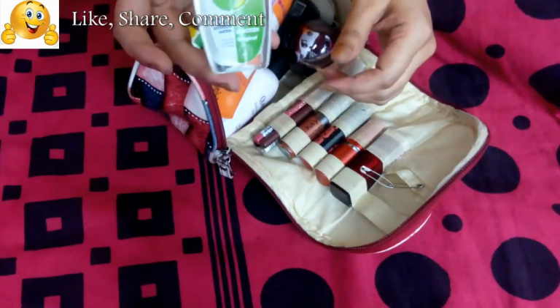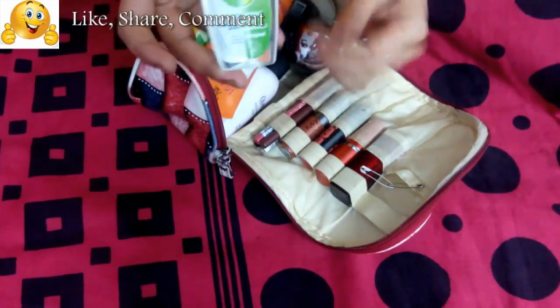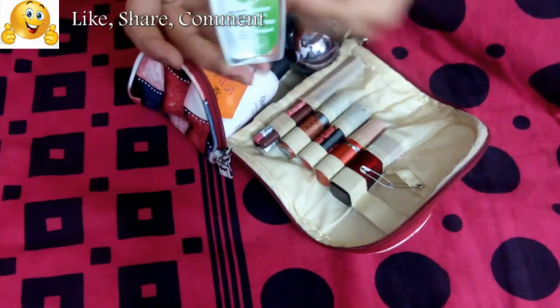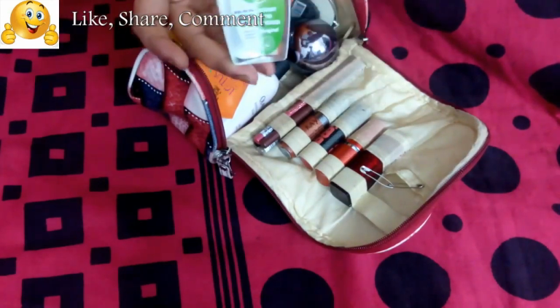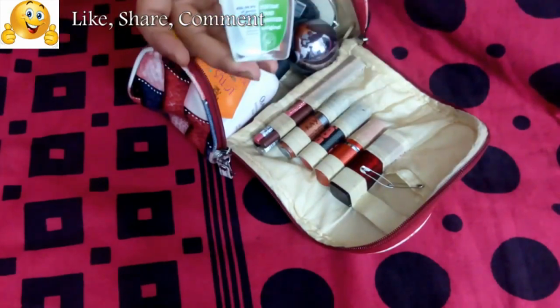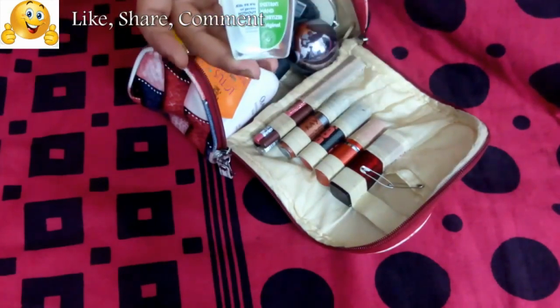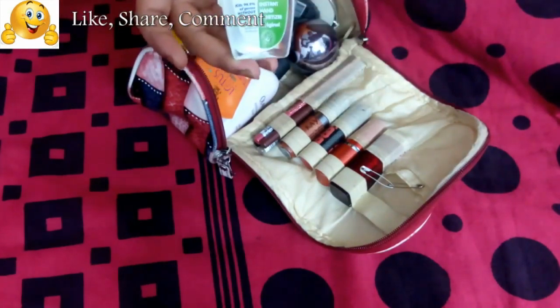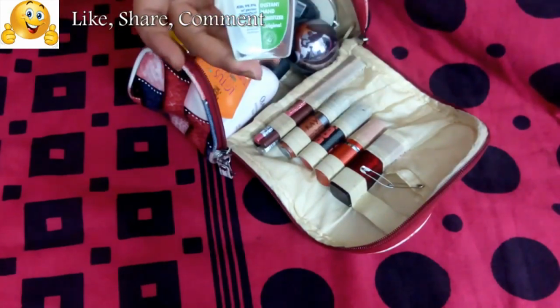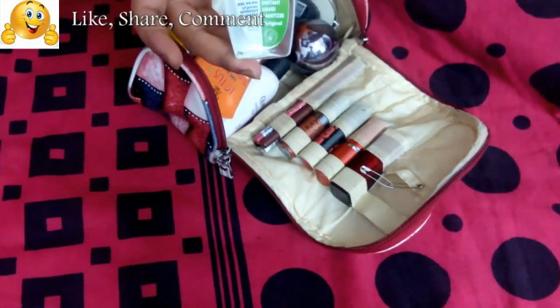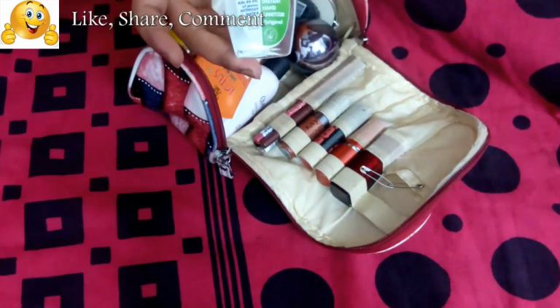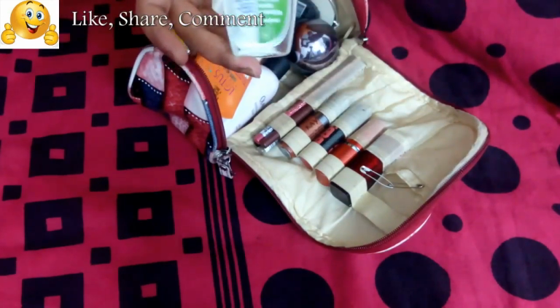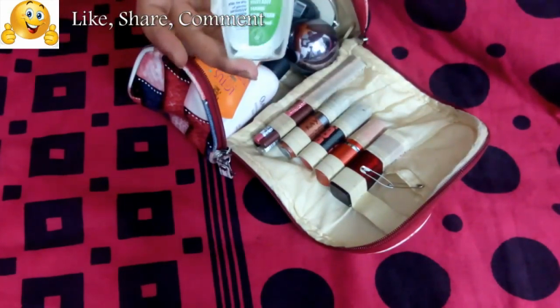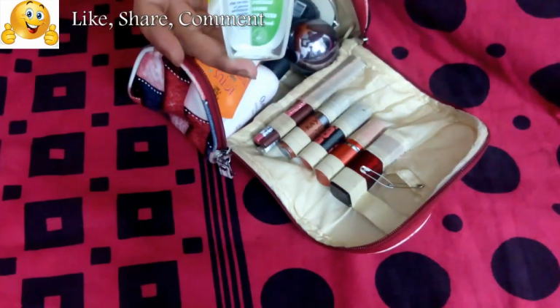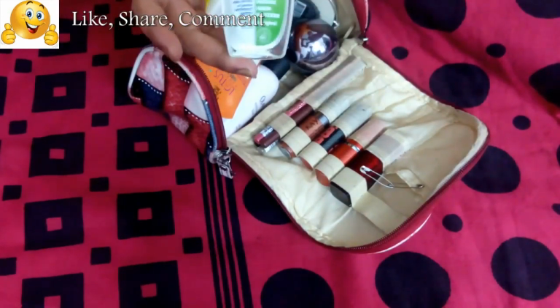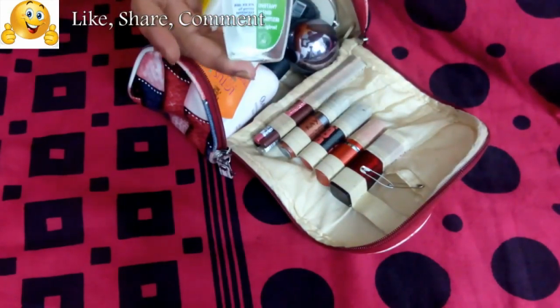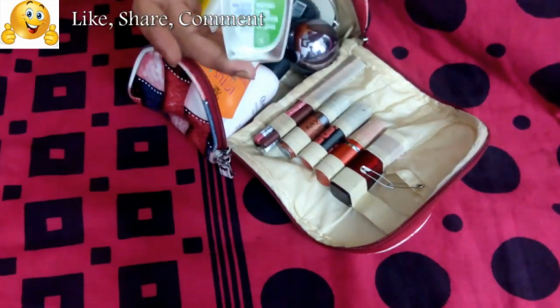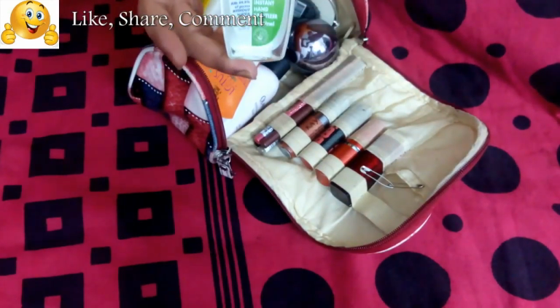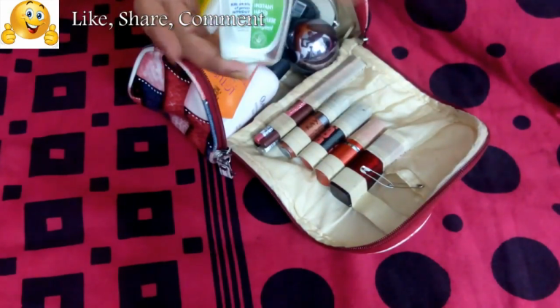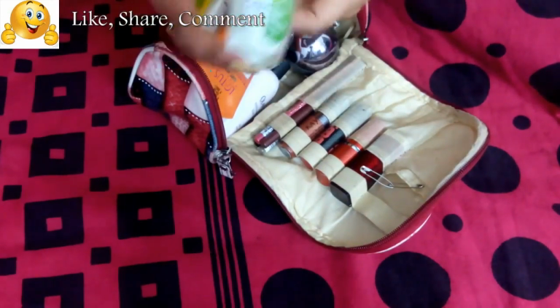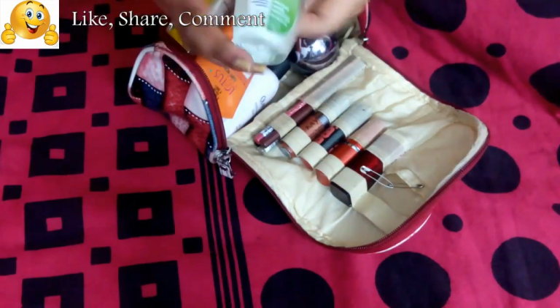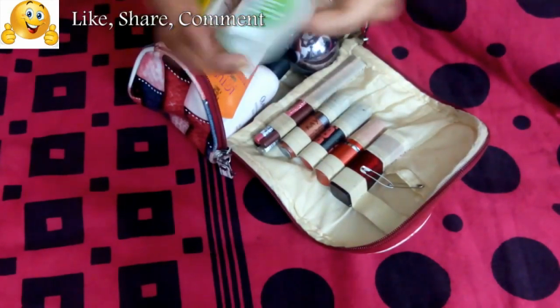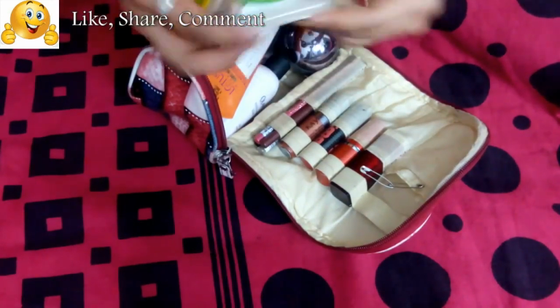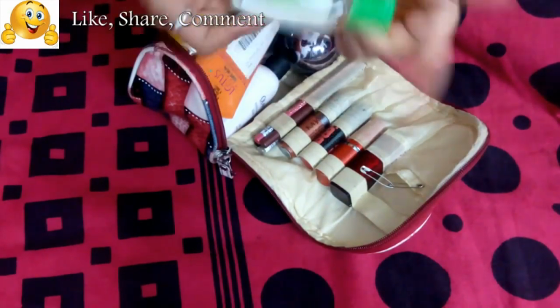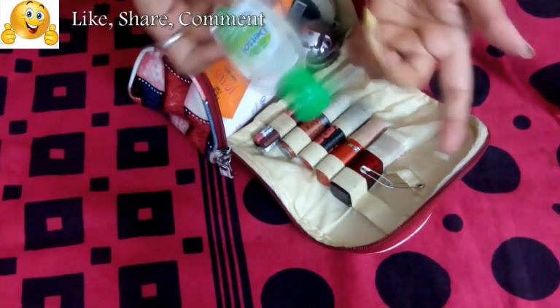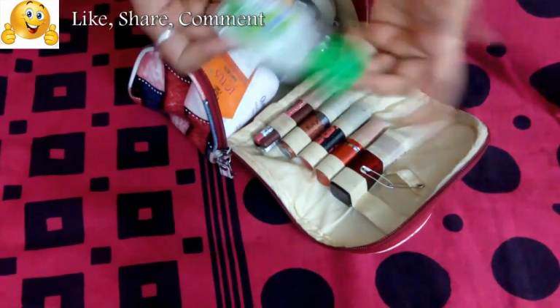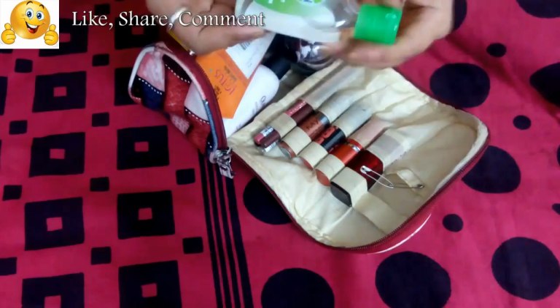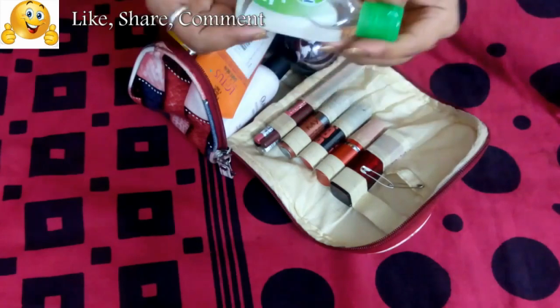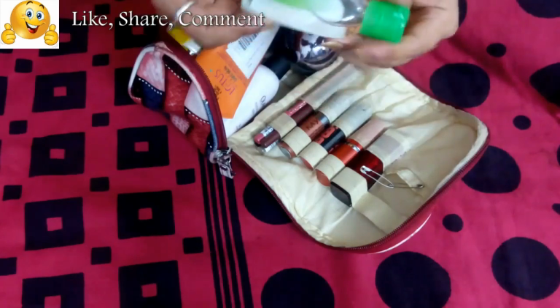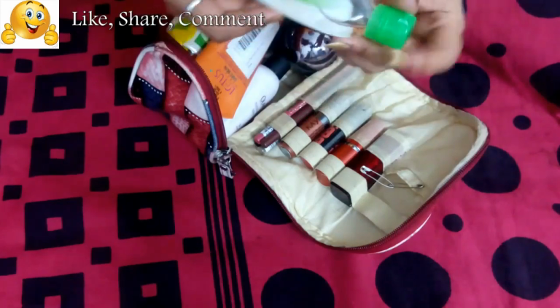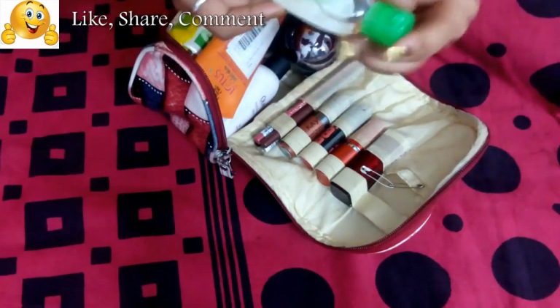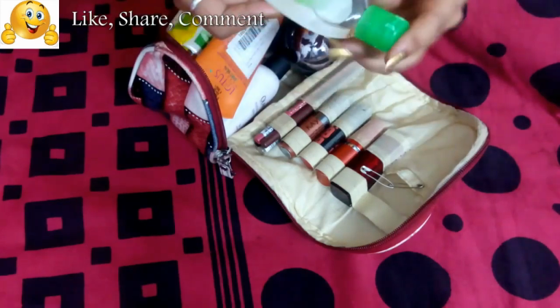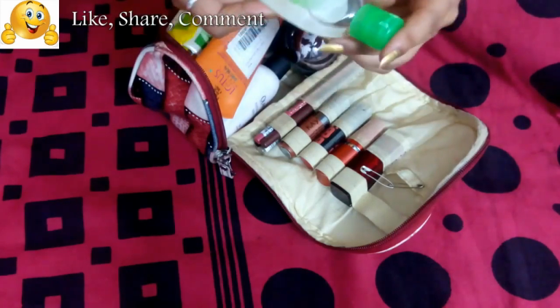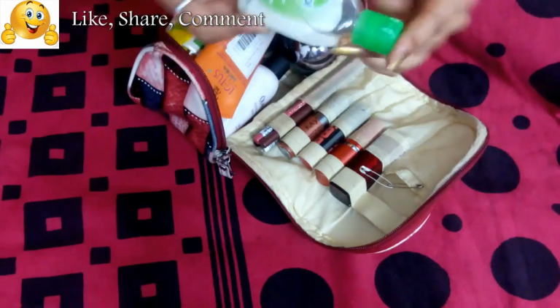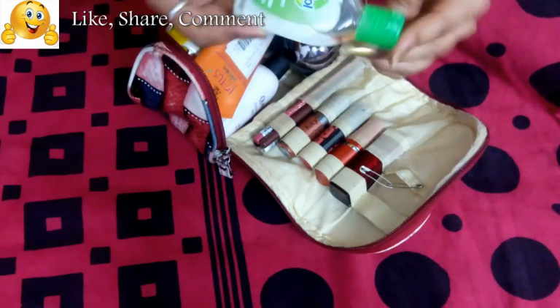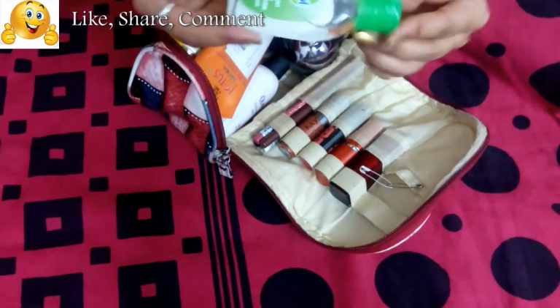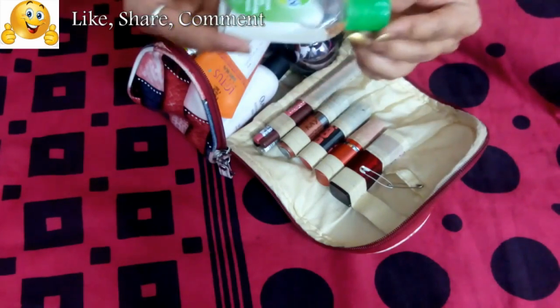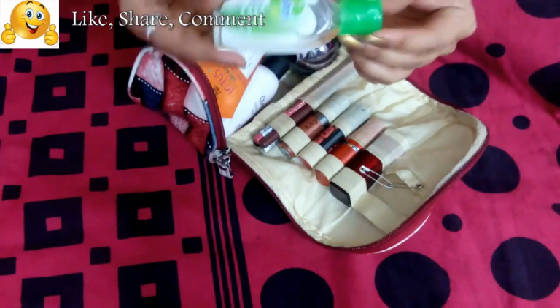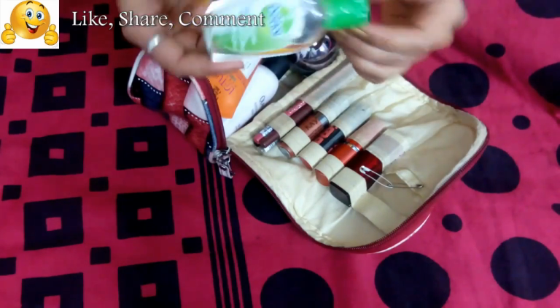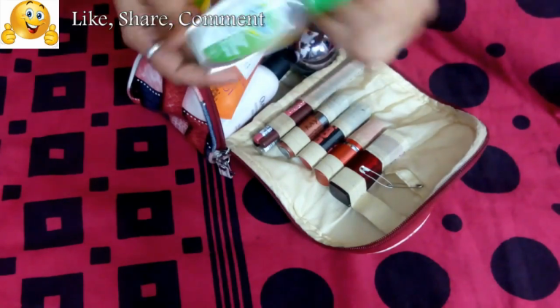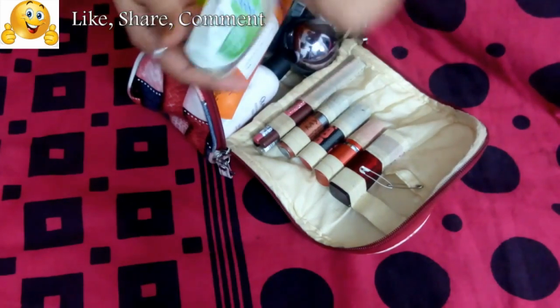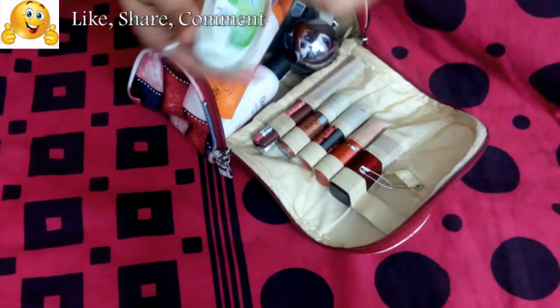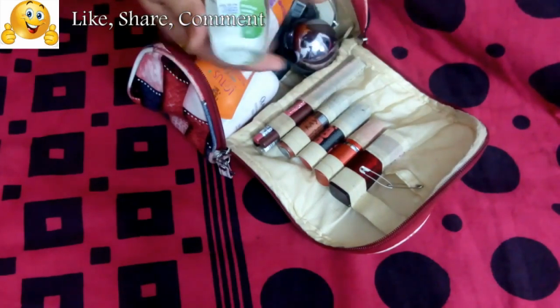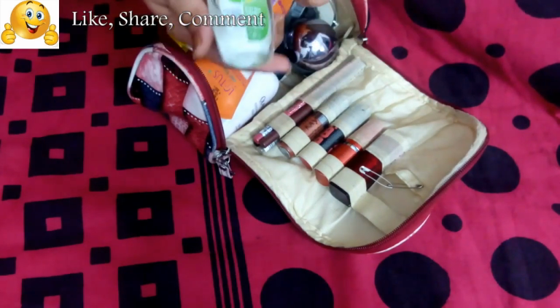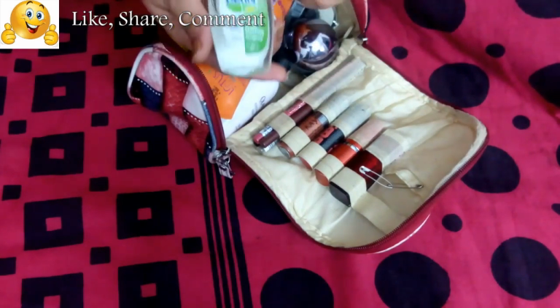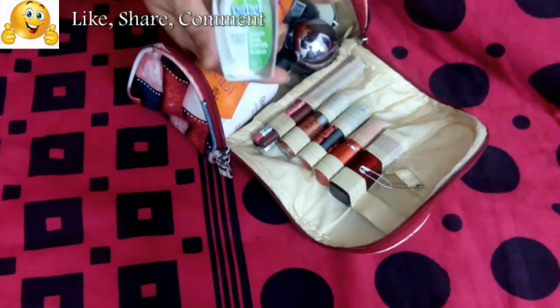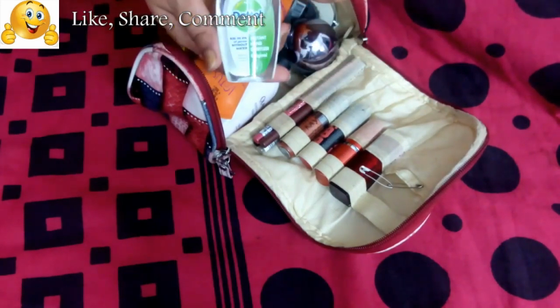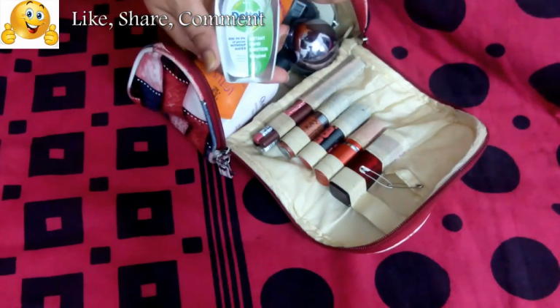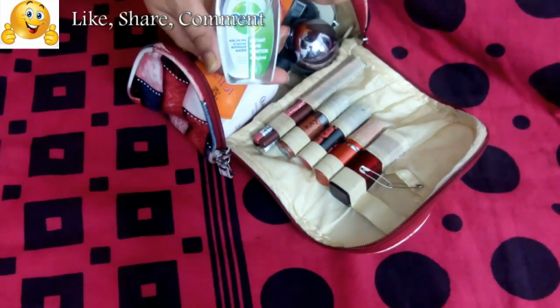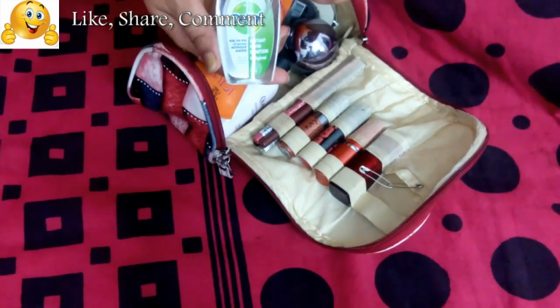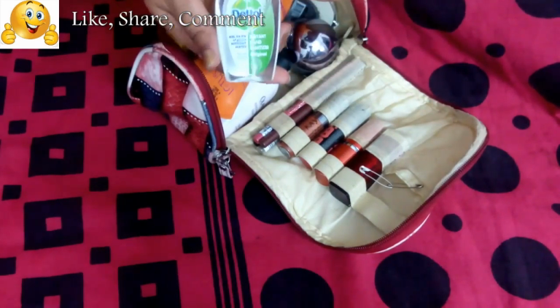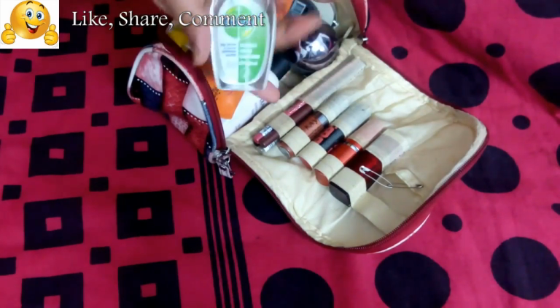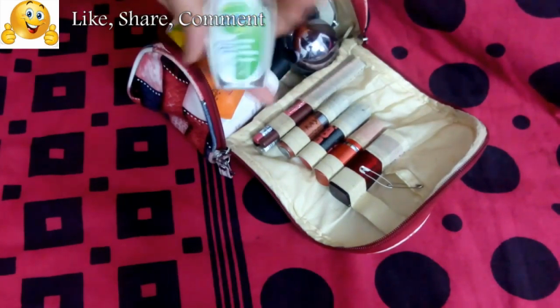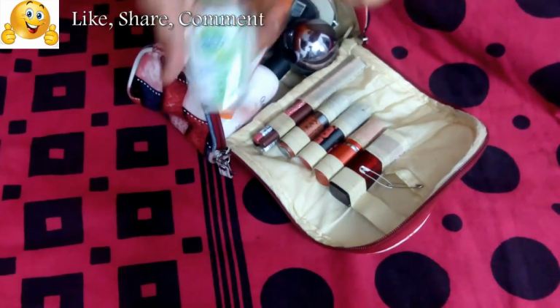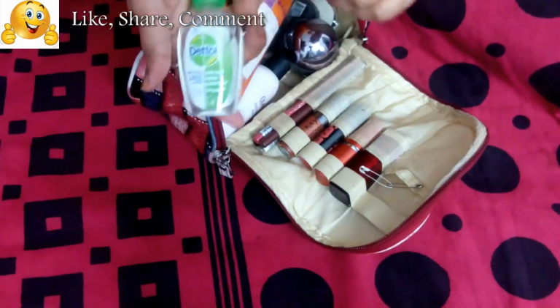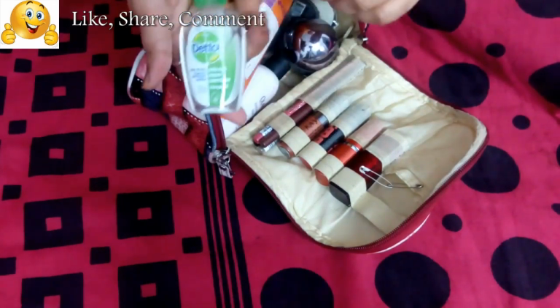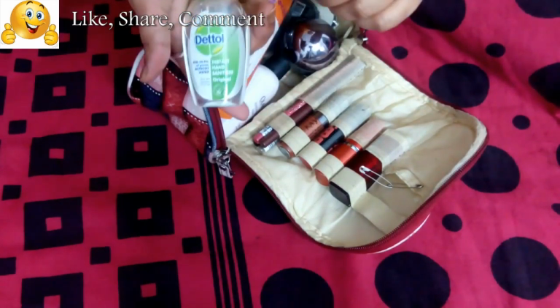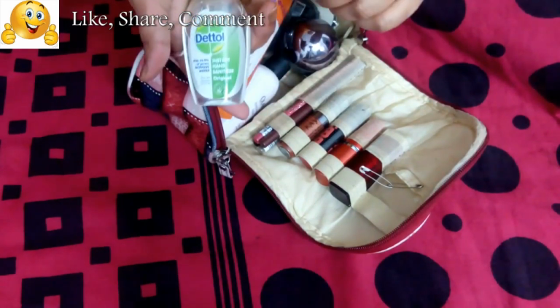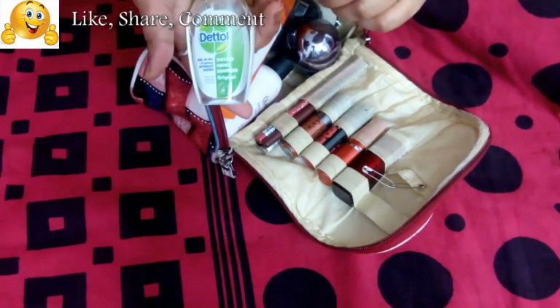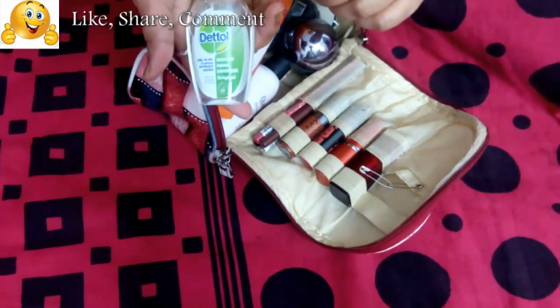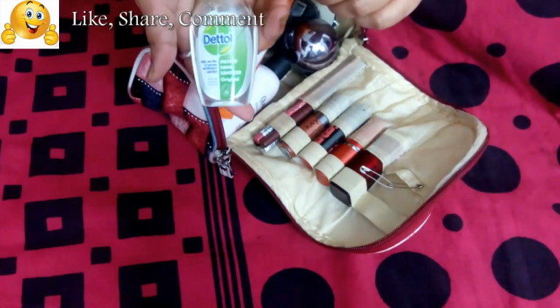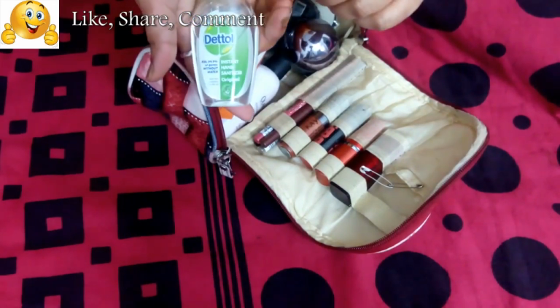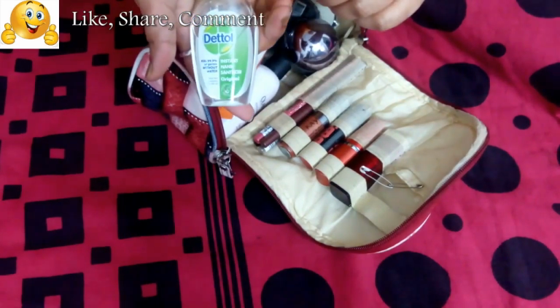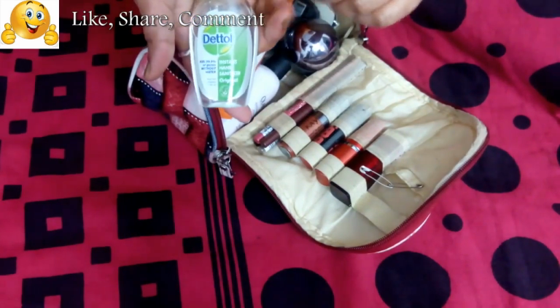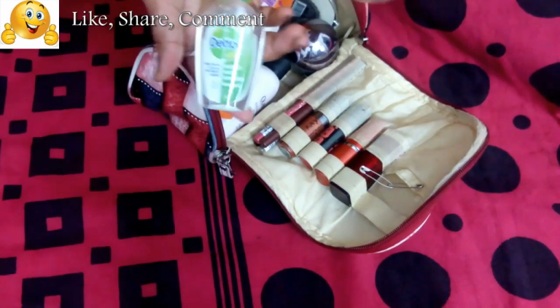I'll start from the basics. First thing — I carry a sanitizer. For obvious reasons, at any moment I may need one, so always carry a hand sanitizer.